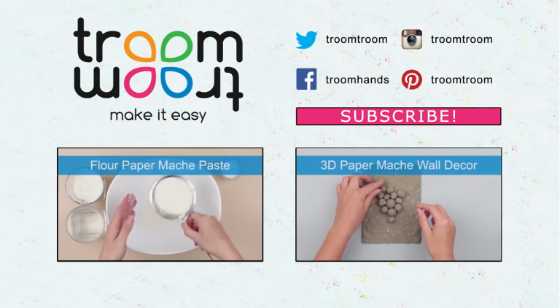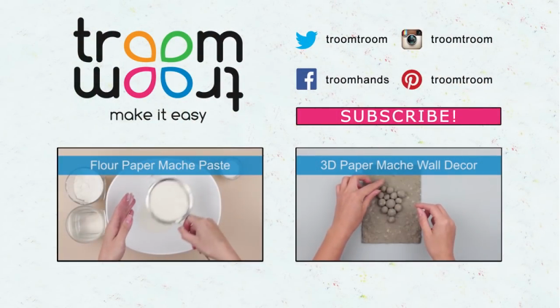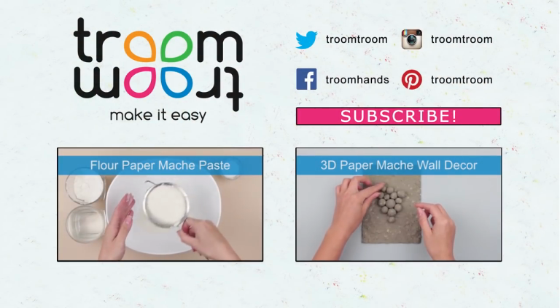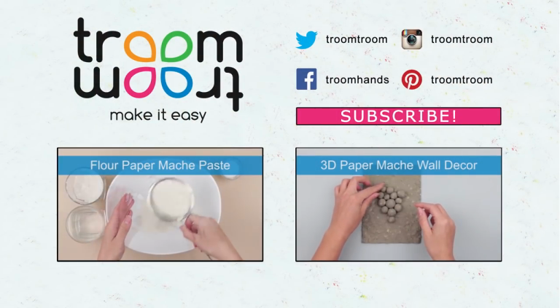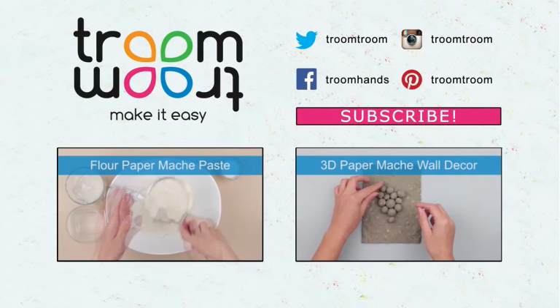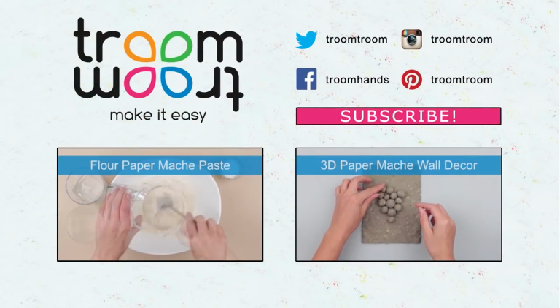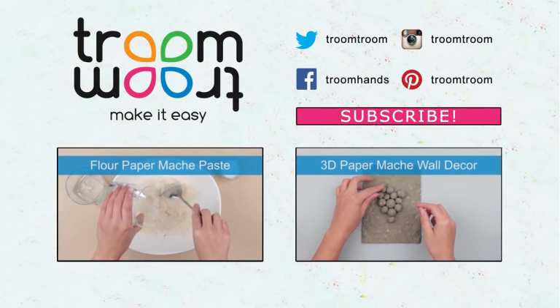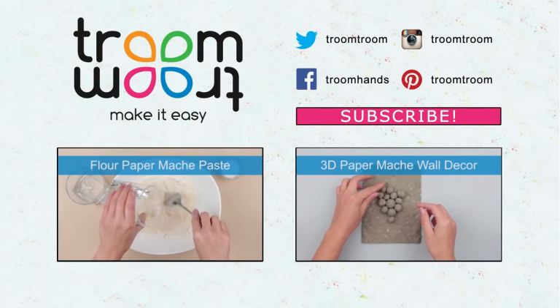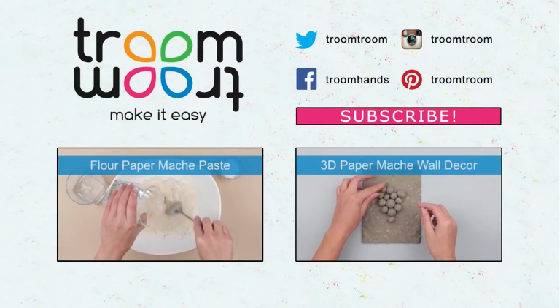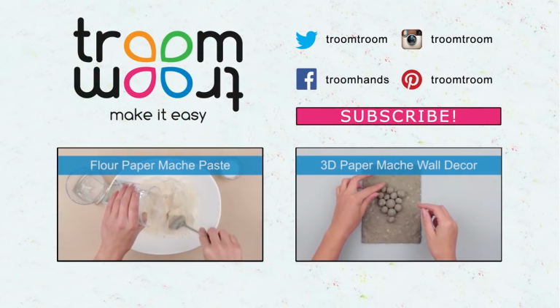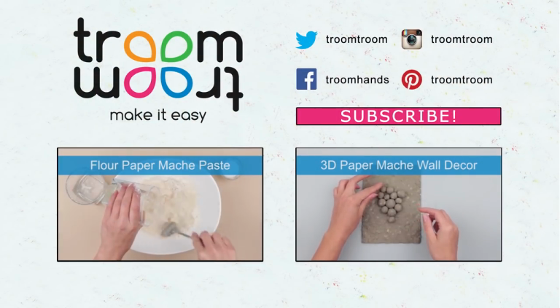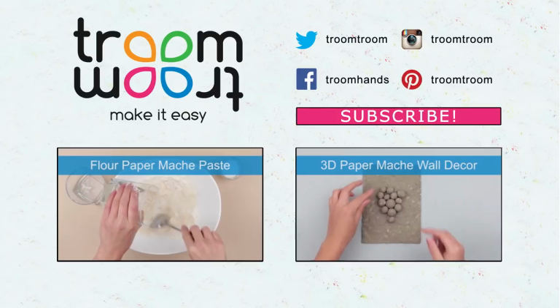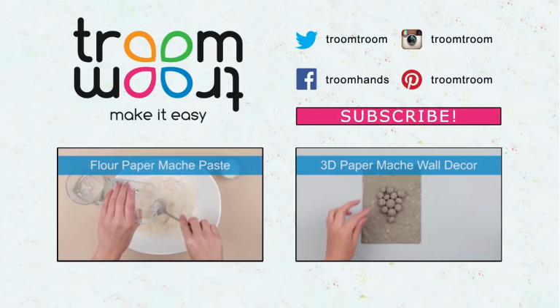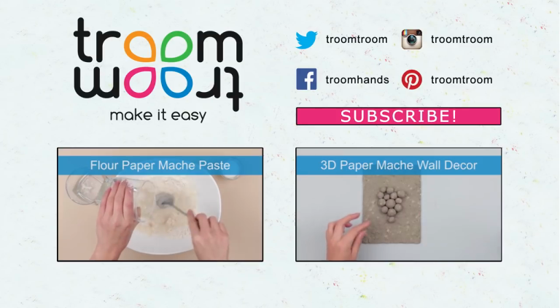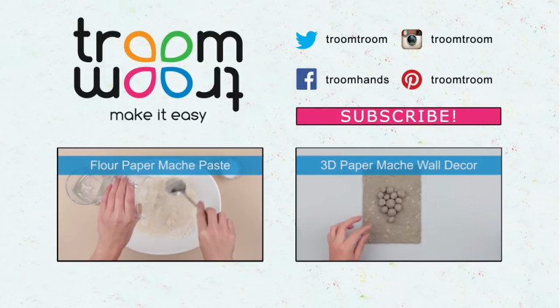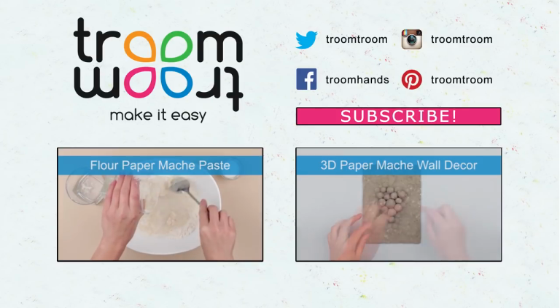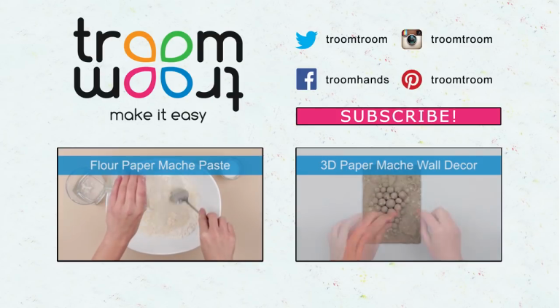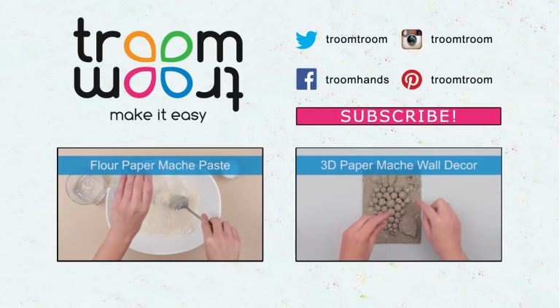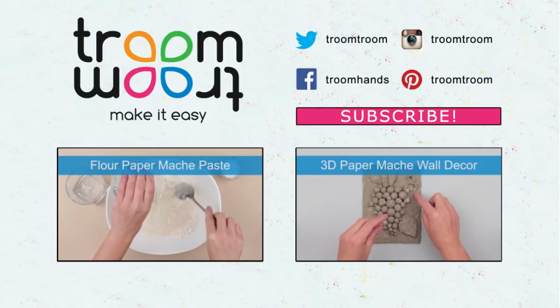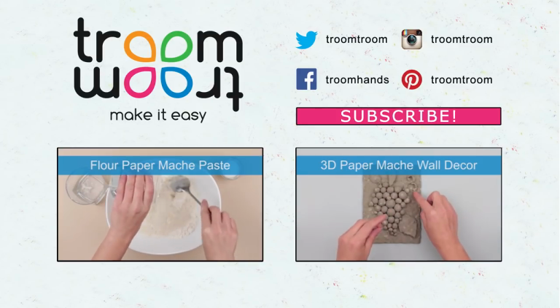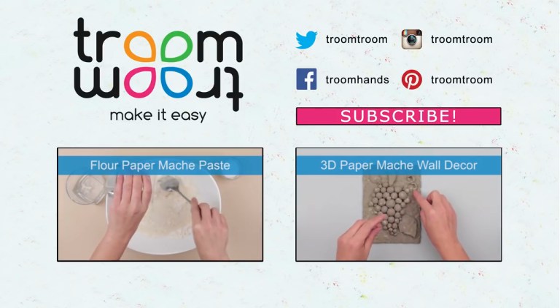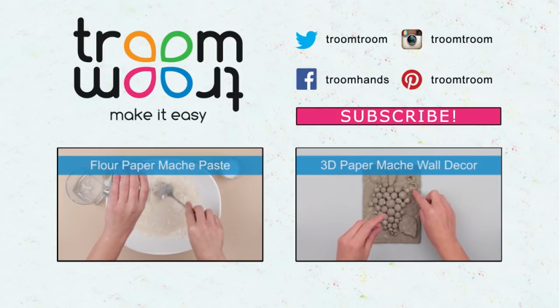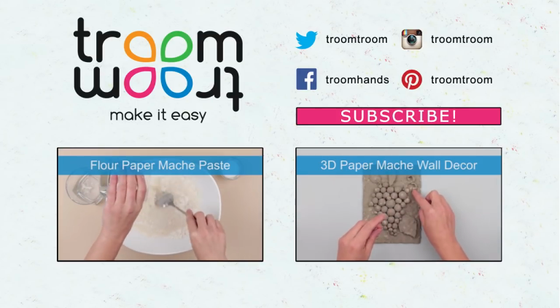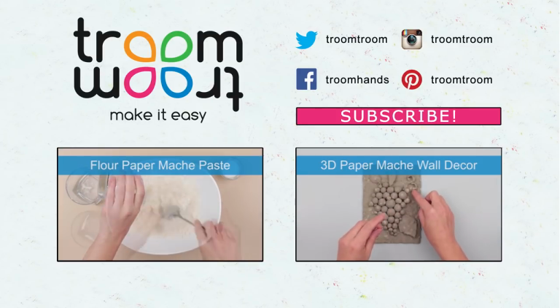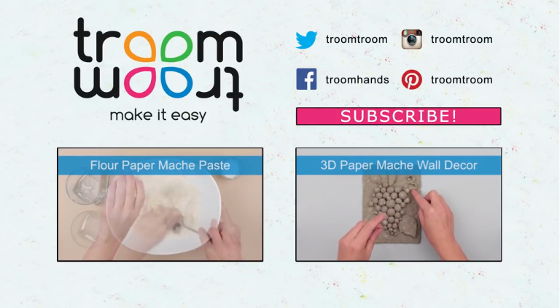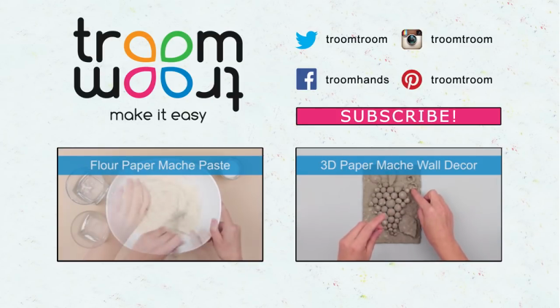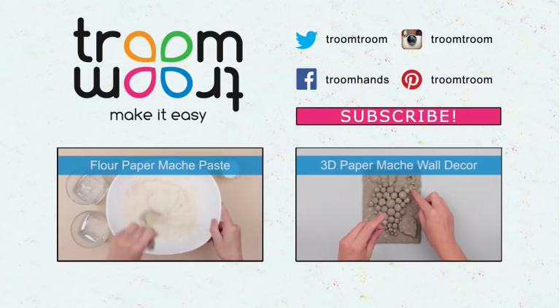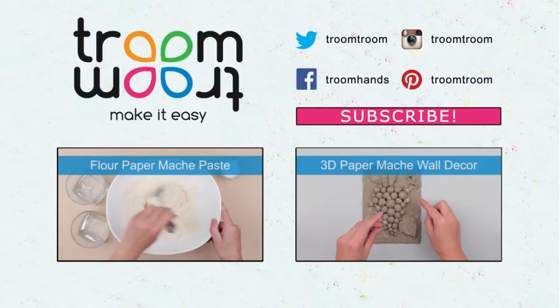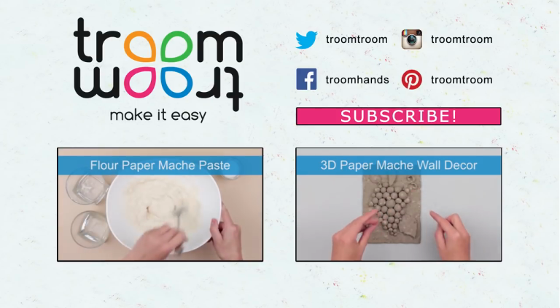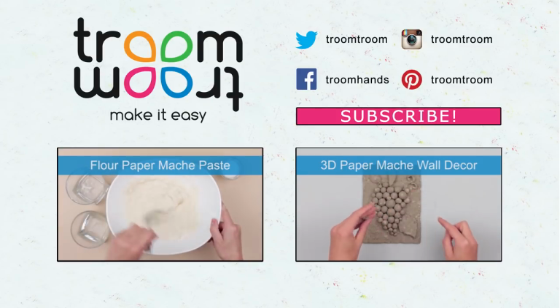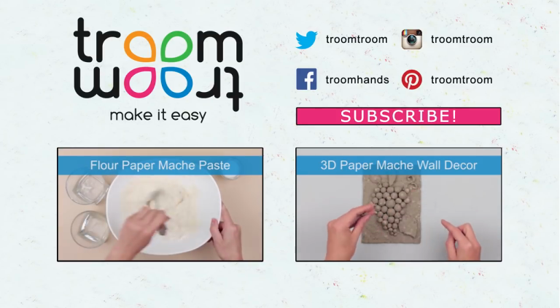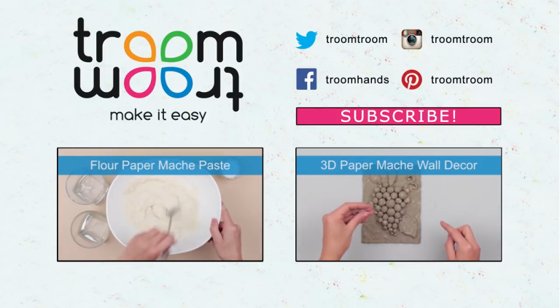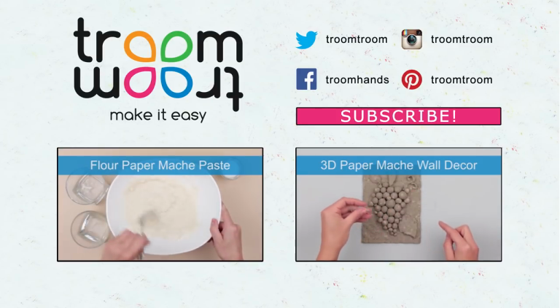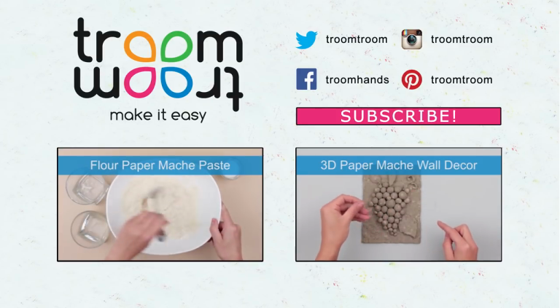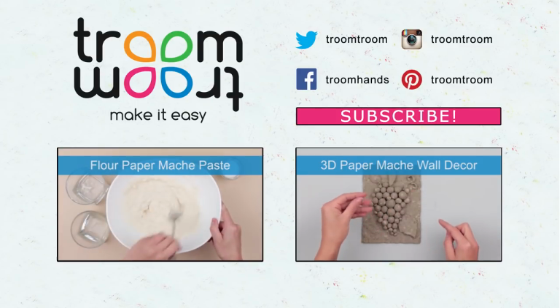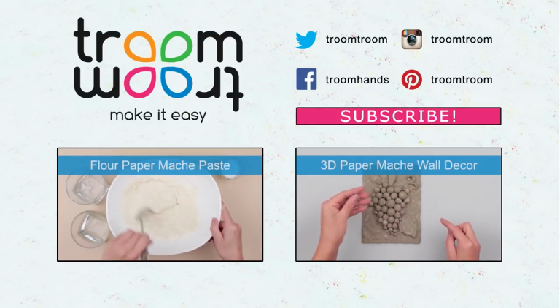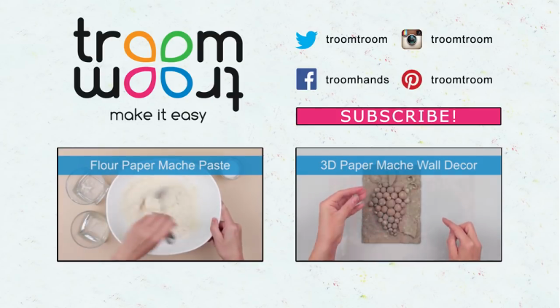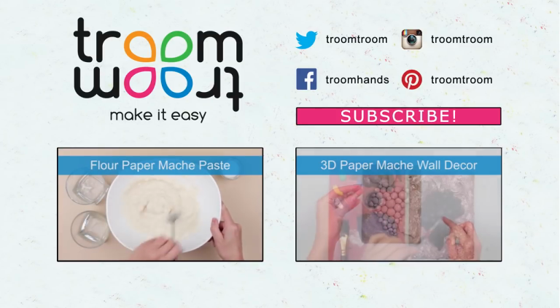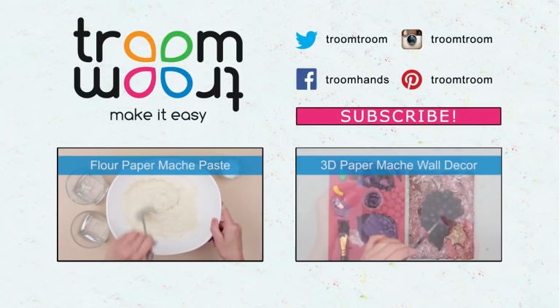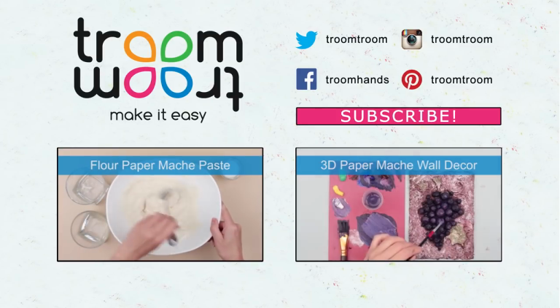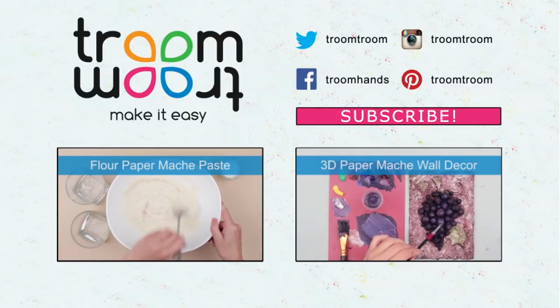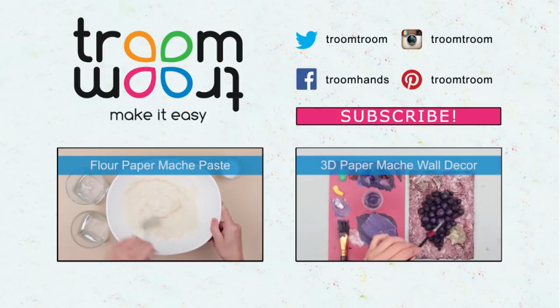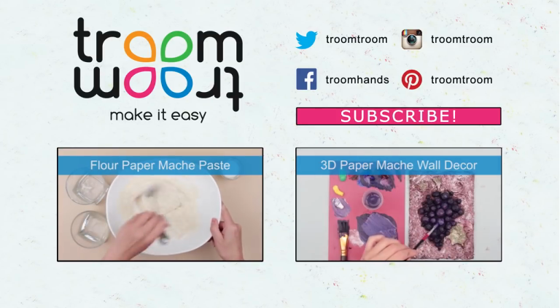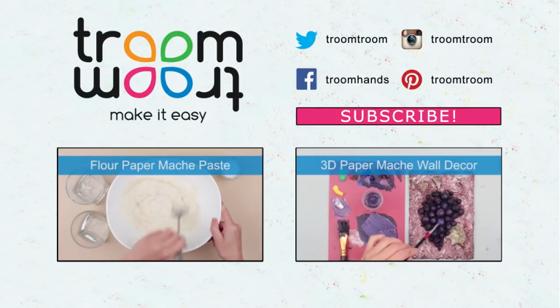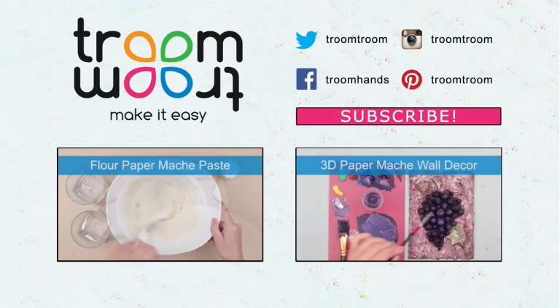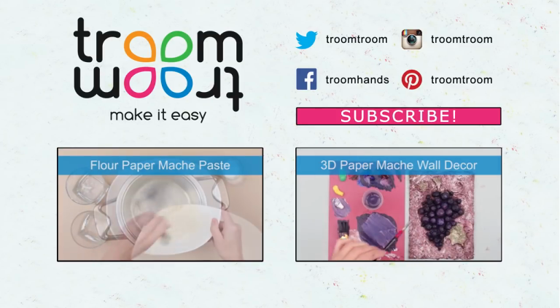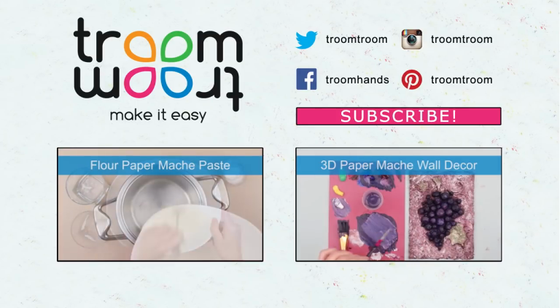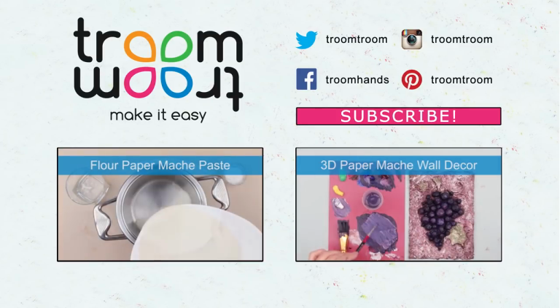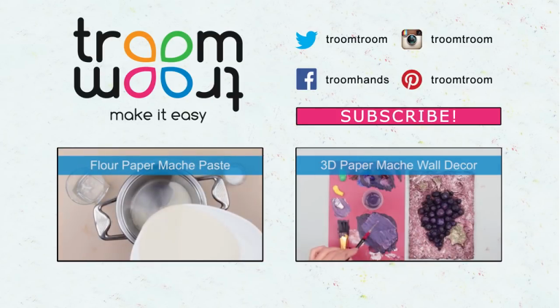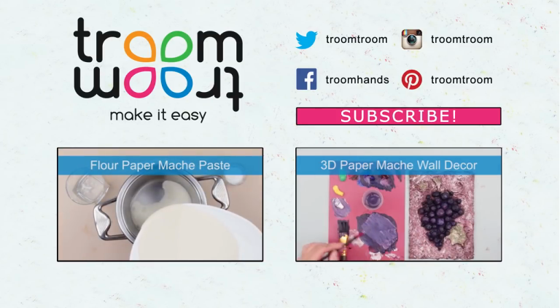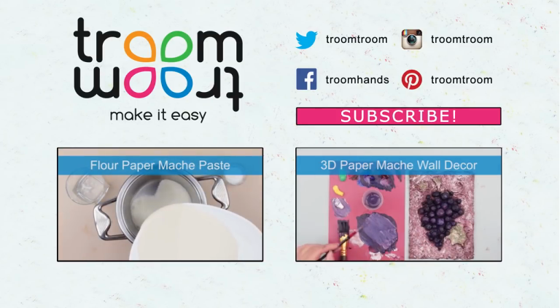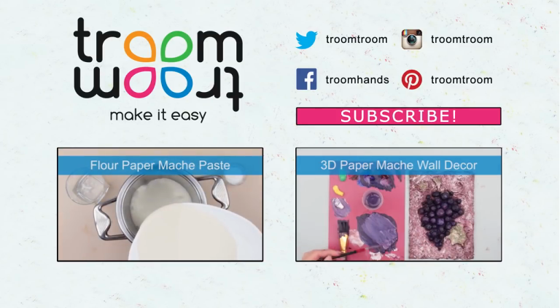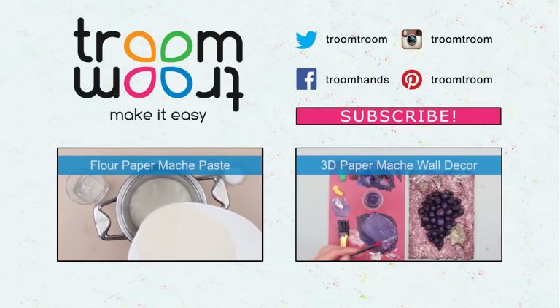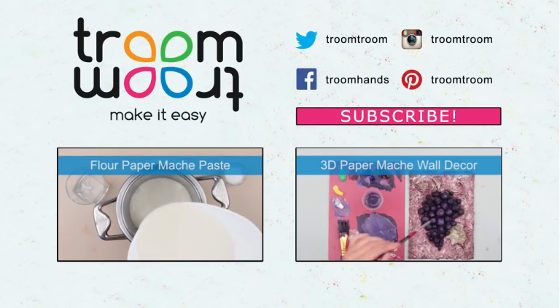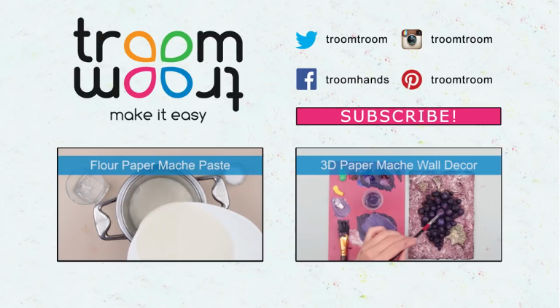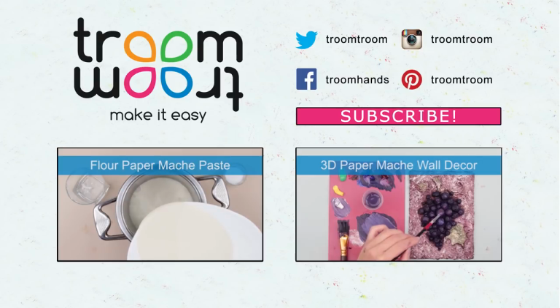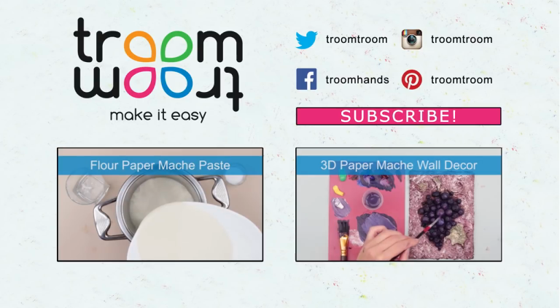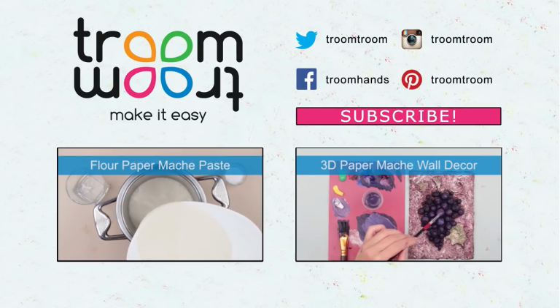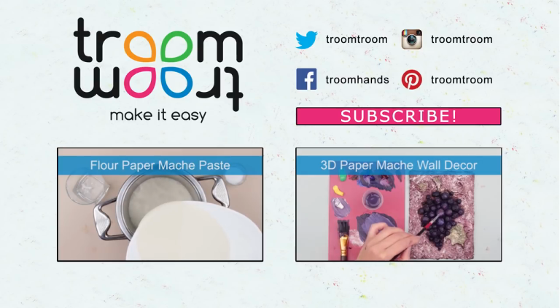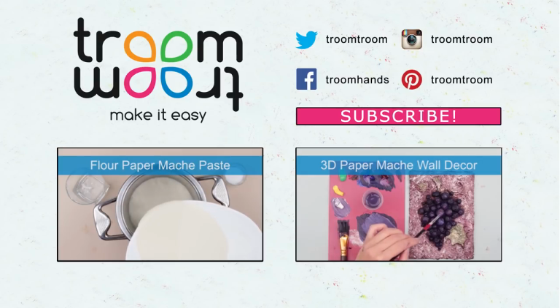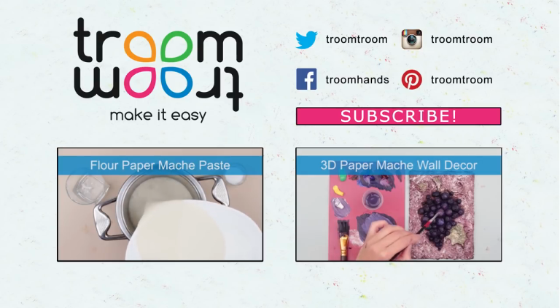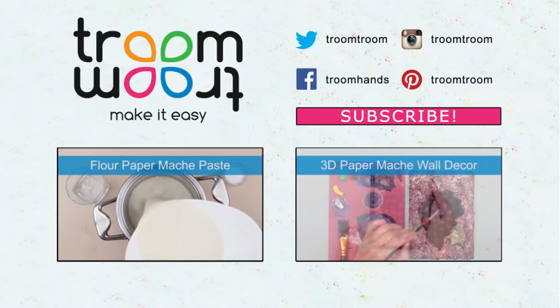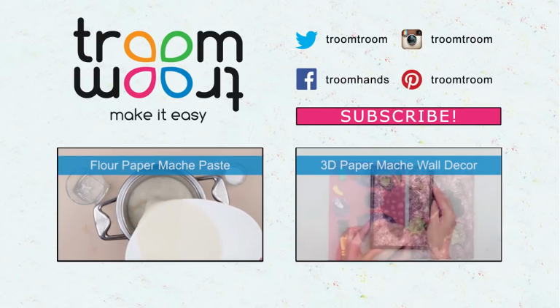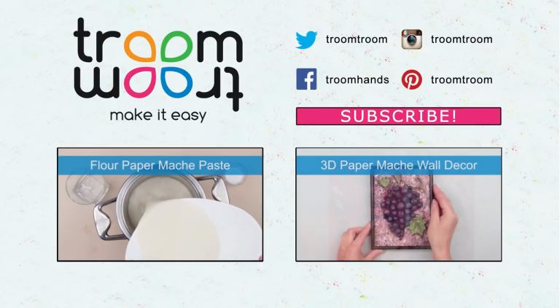Subscribe to our channel, leave your comments, and be the first to see the latest uploaded tutorials with original mask and accessory ideas for themed parties.